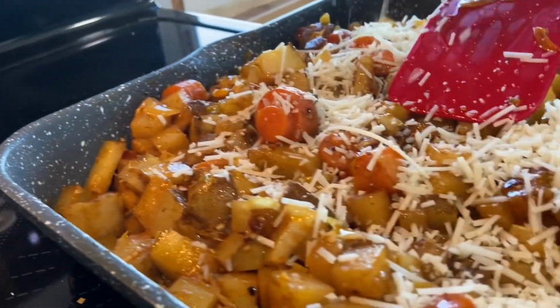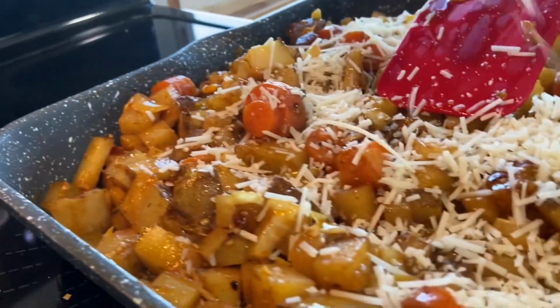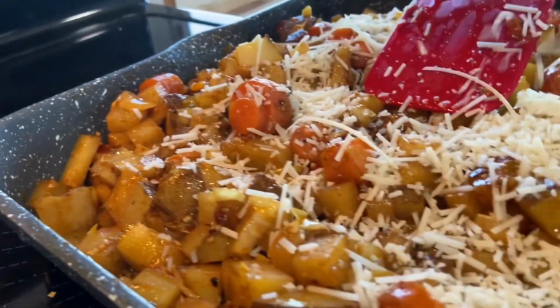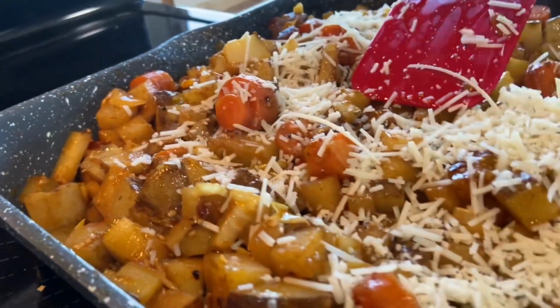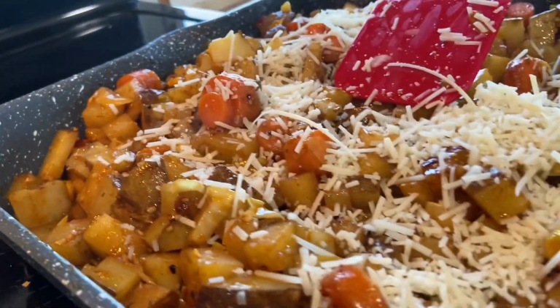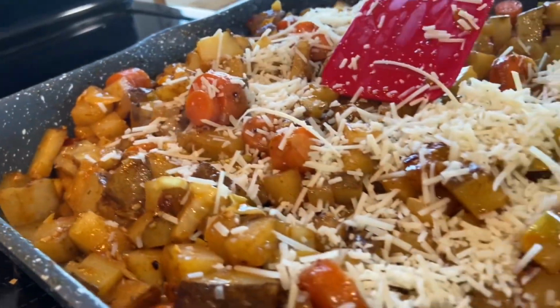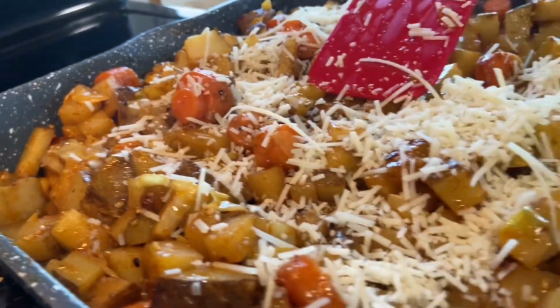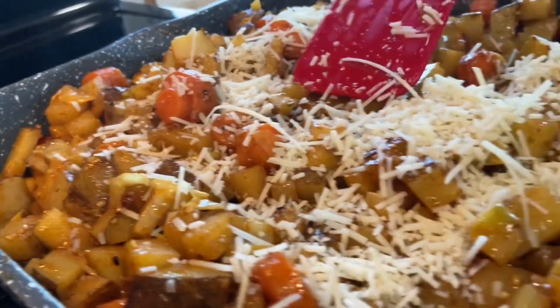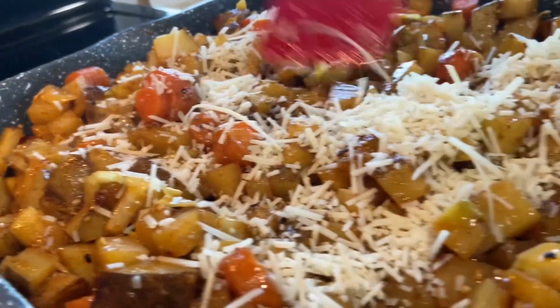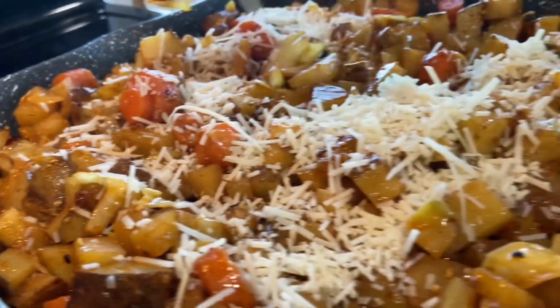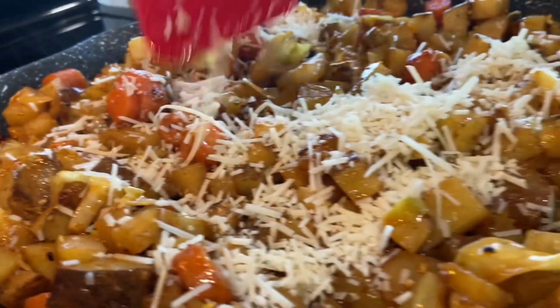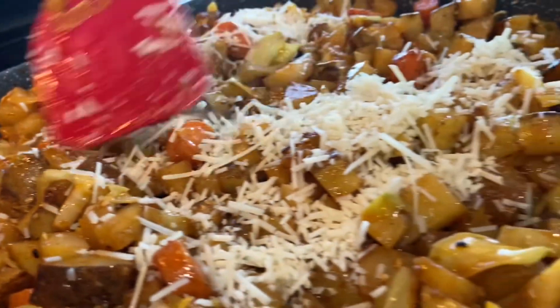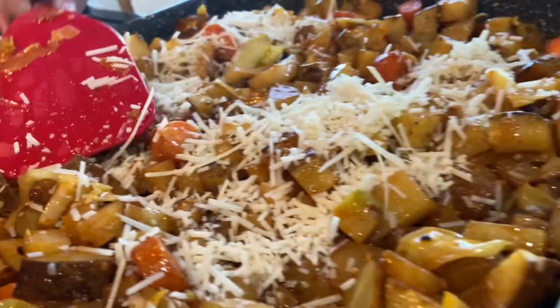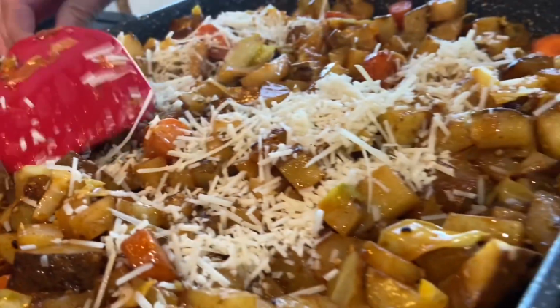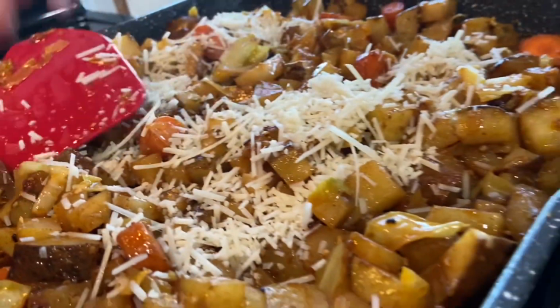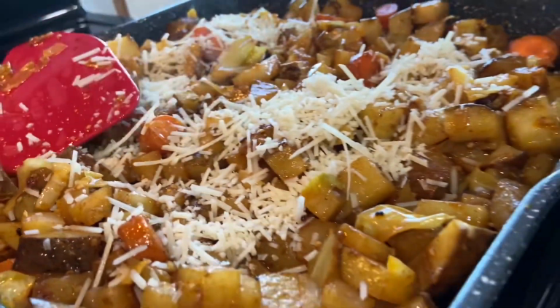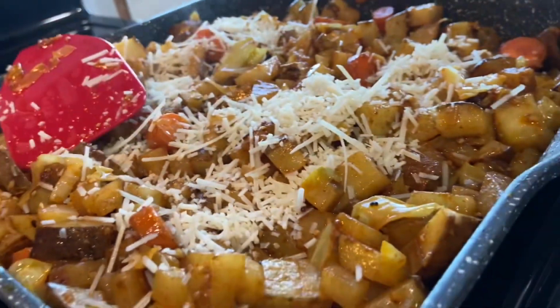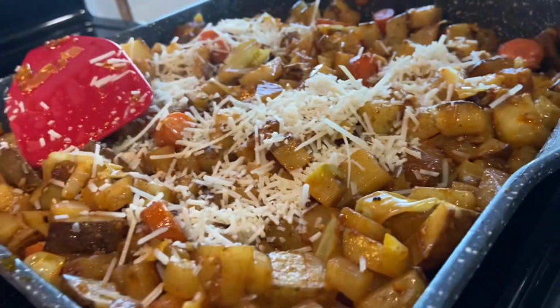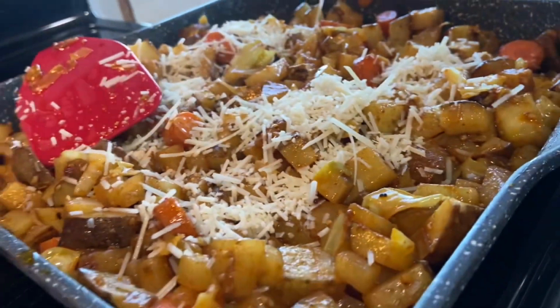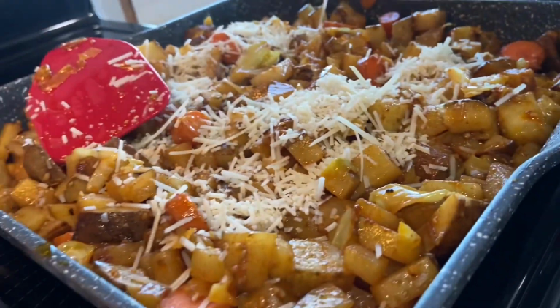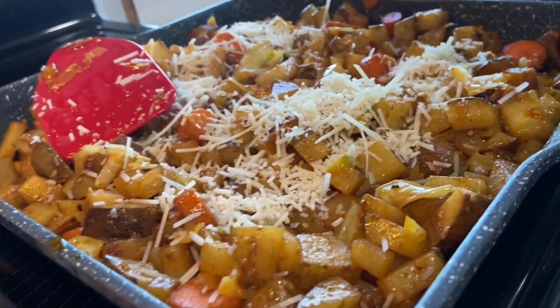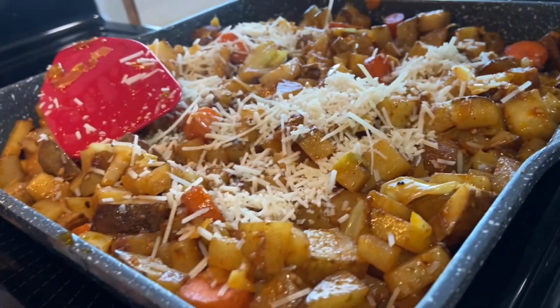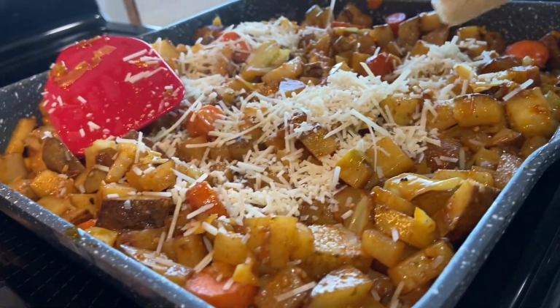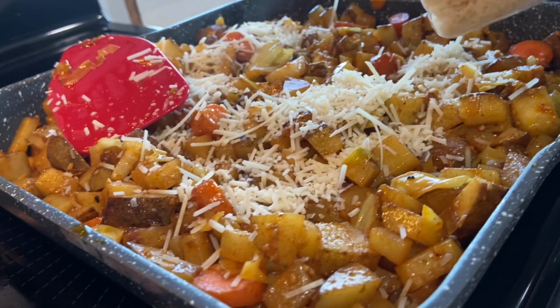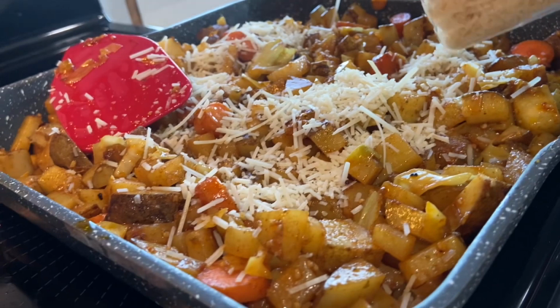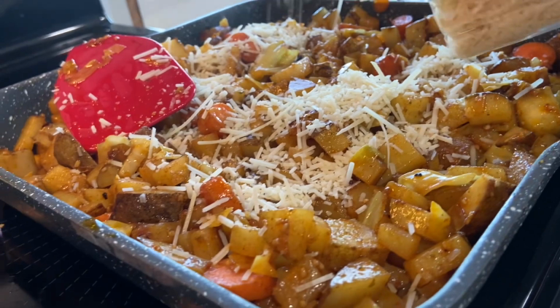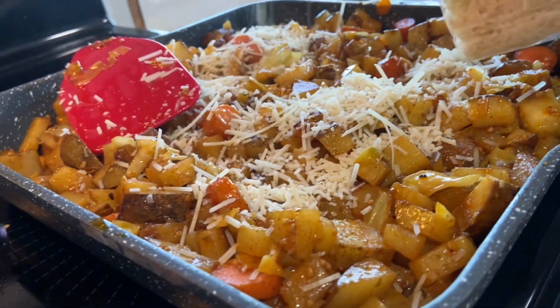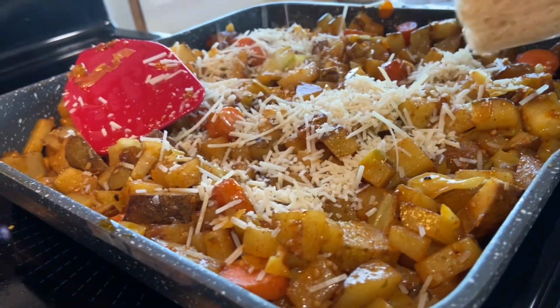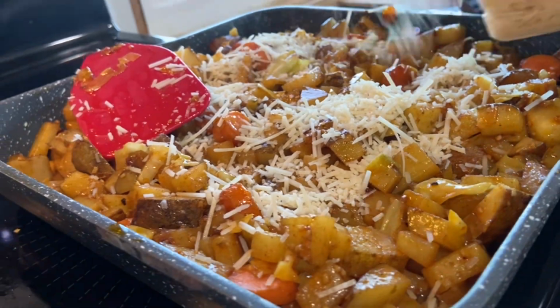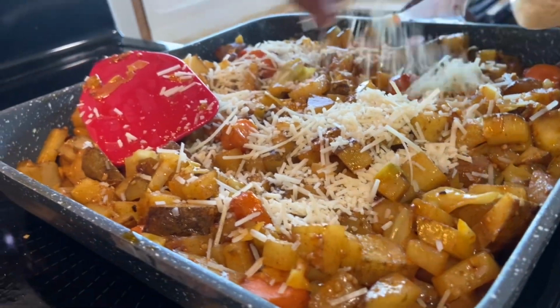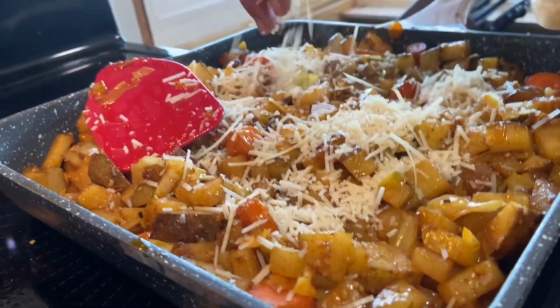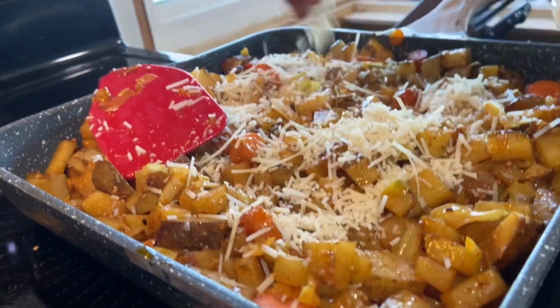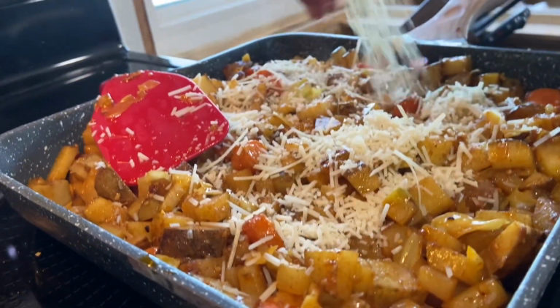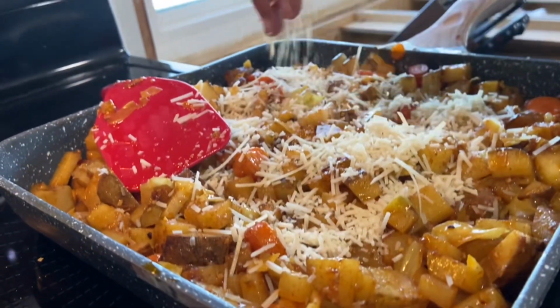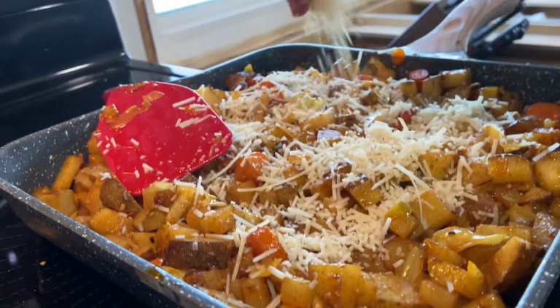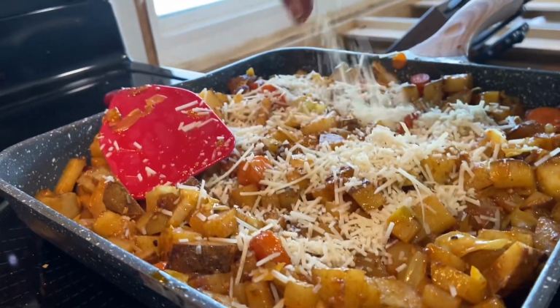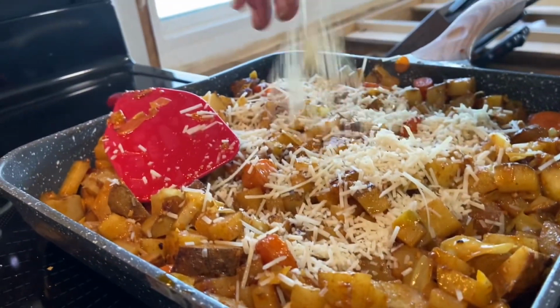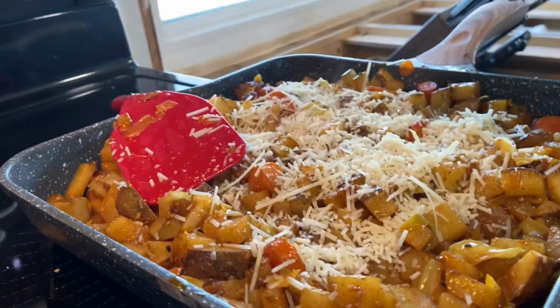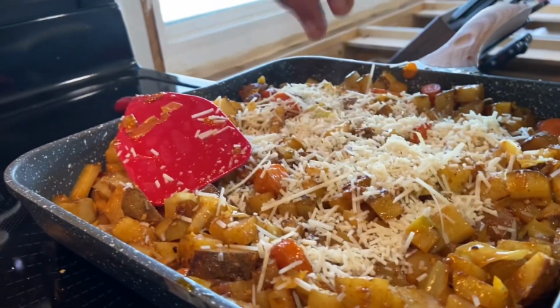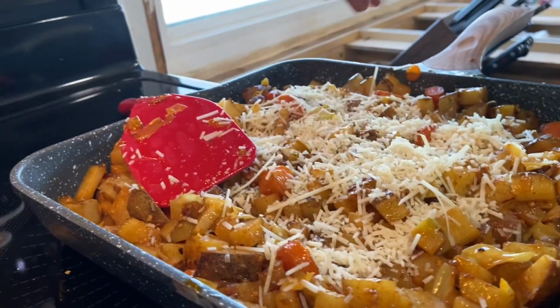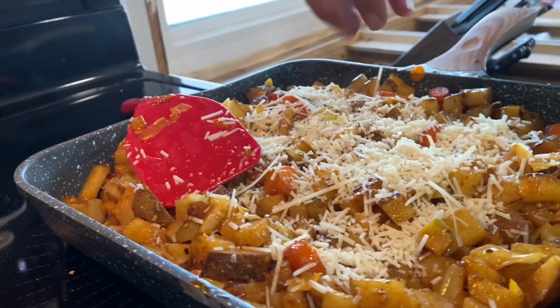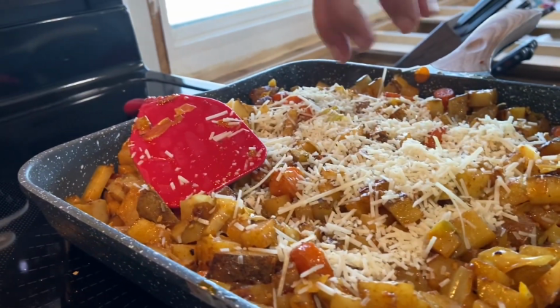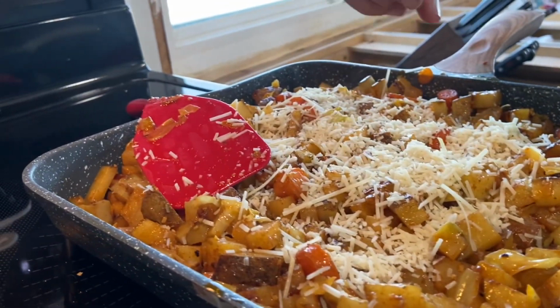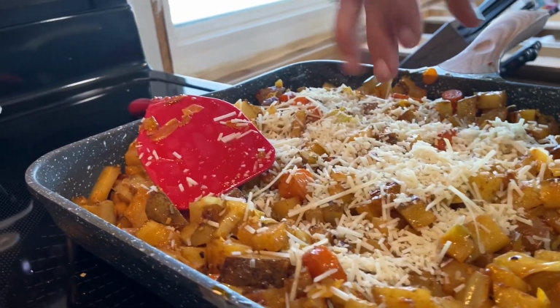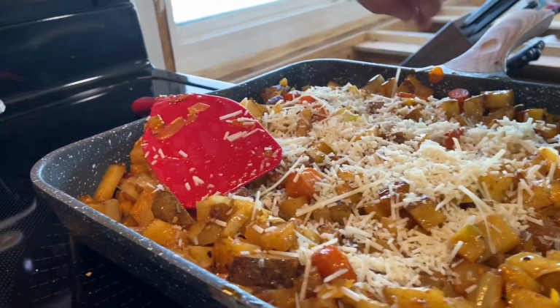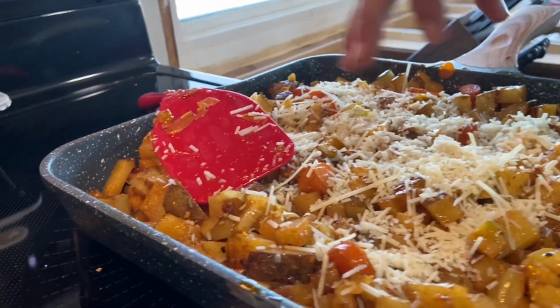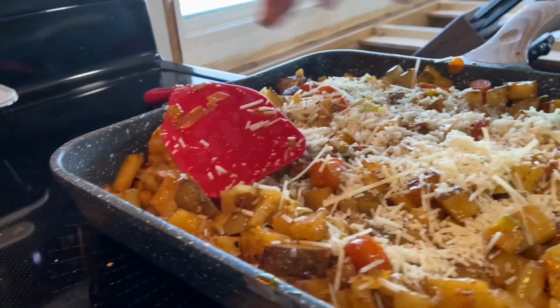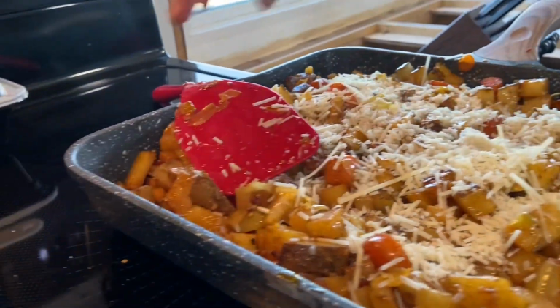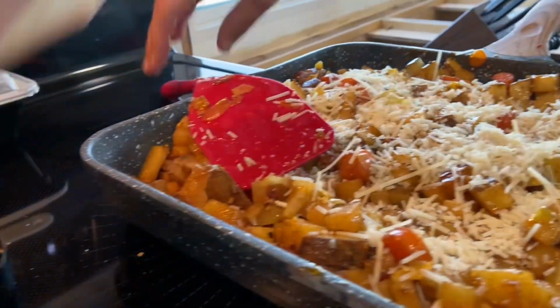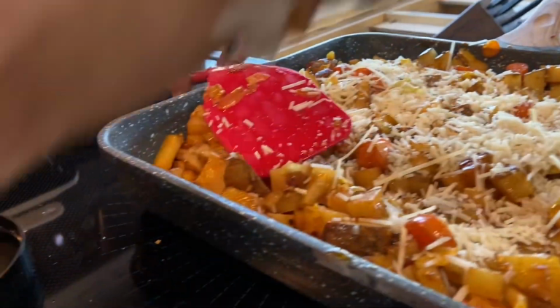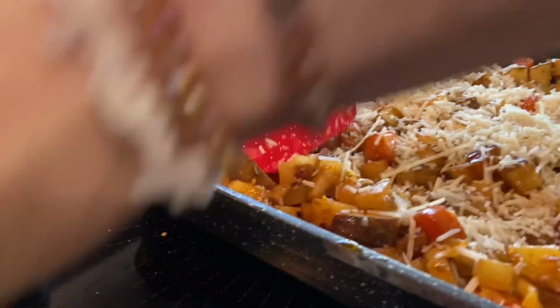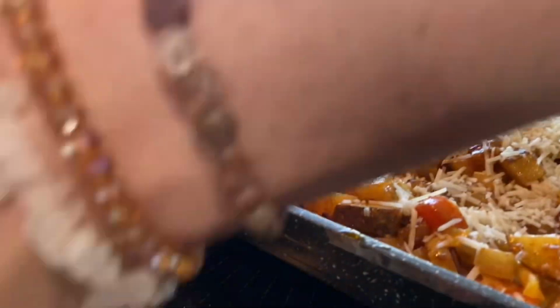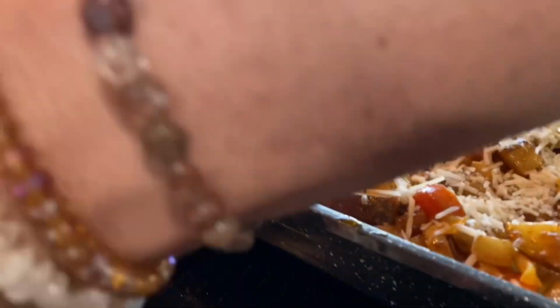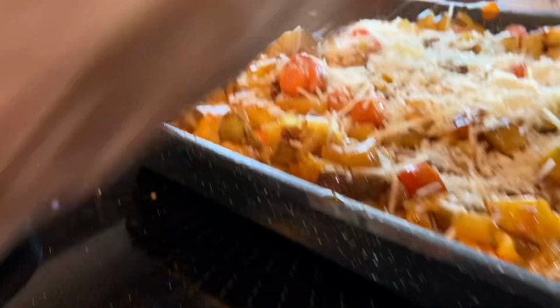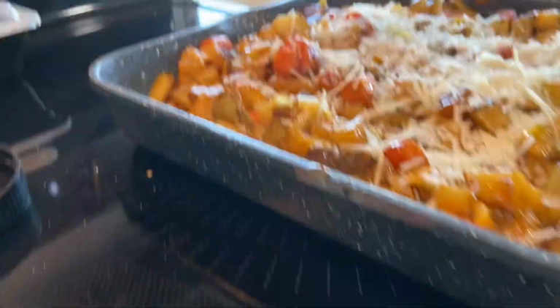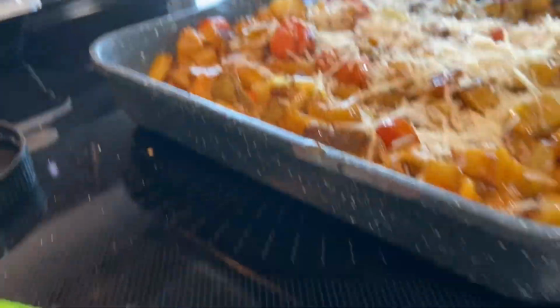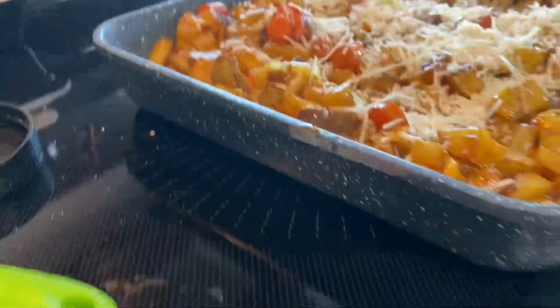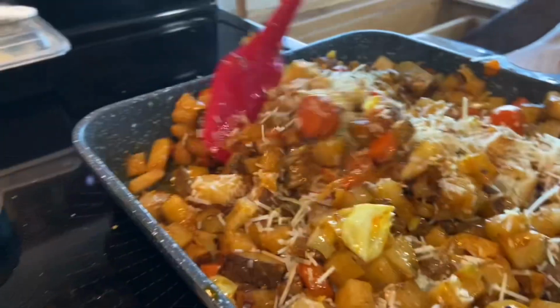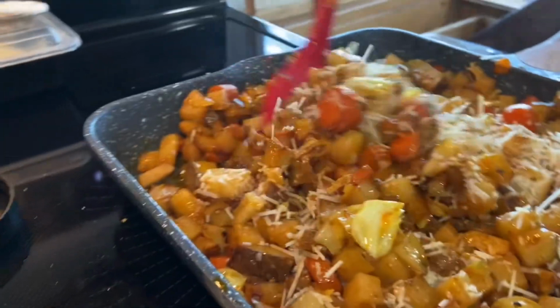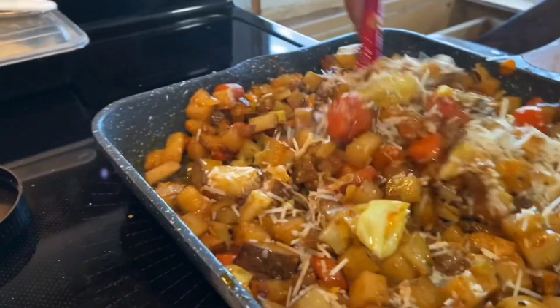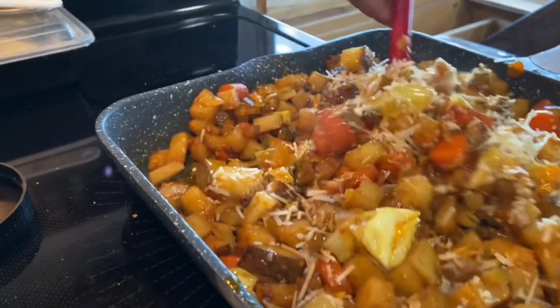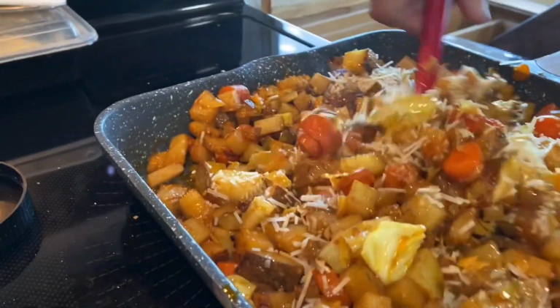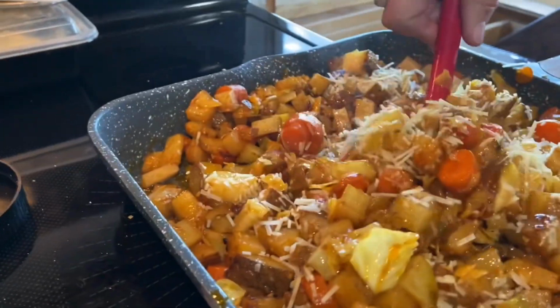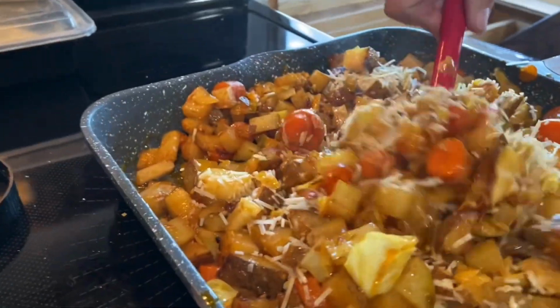And this is Food Friday's dinner. Thanks for watching. Have a great day.